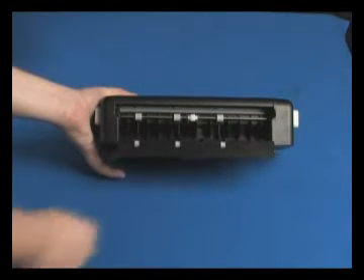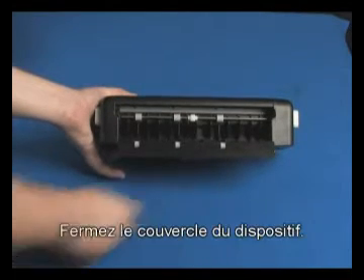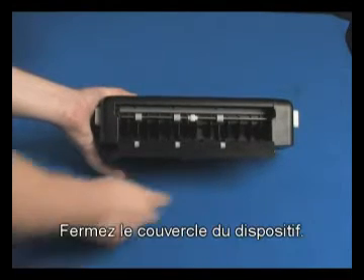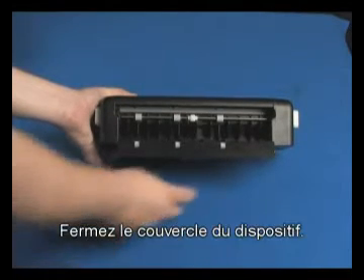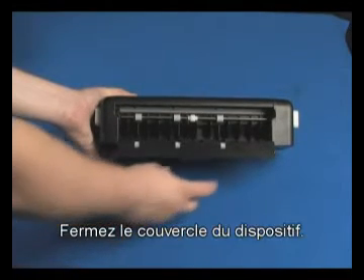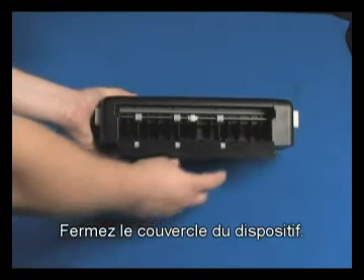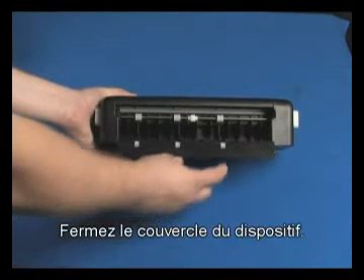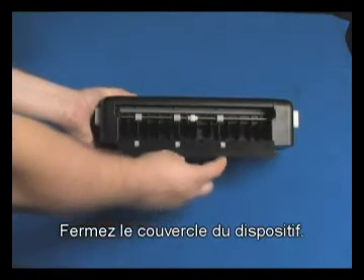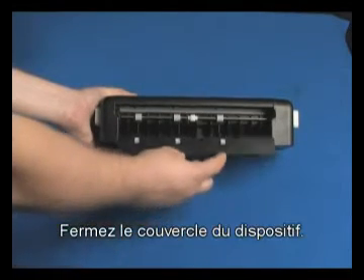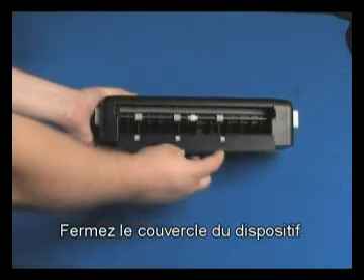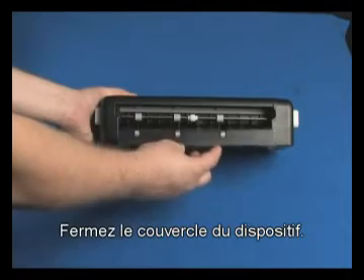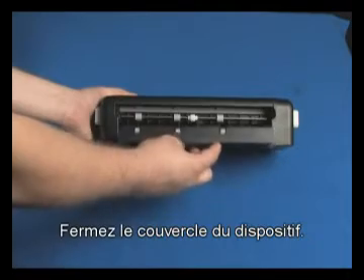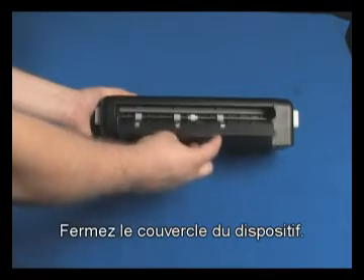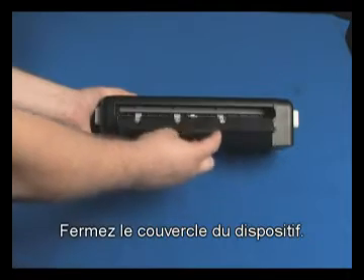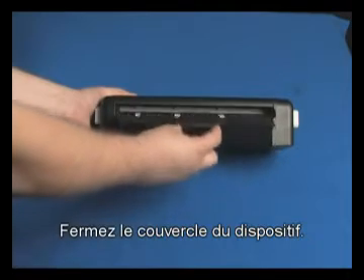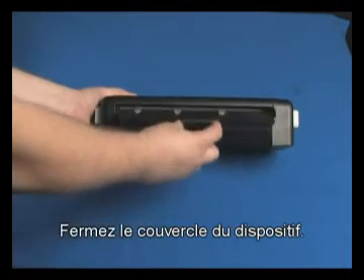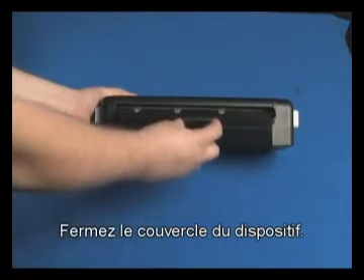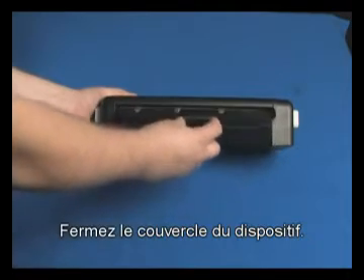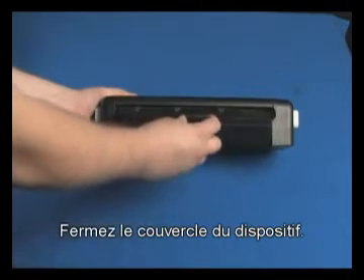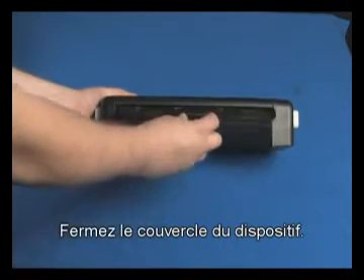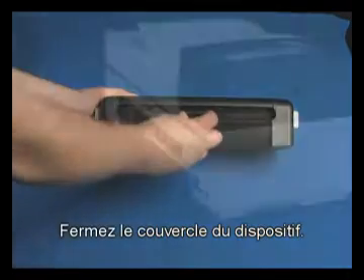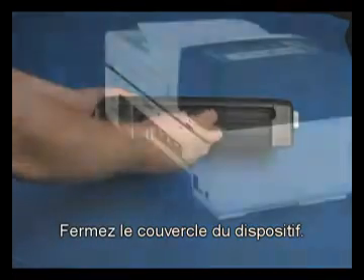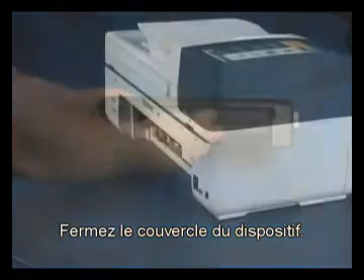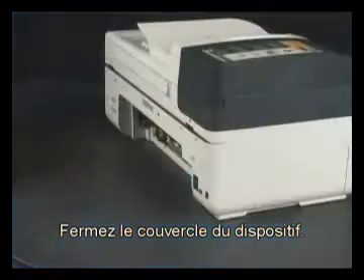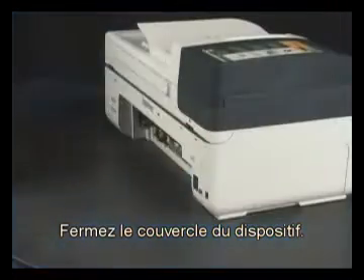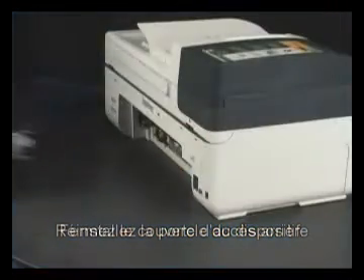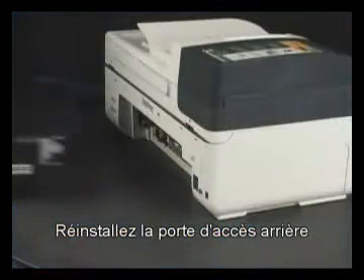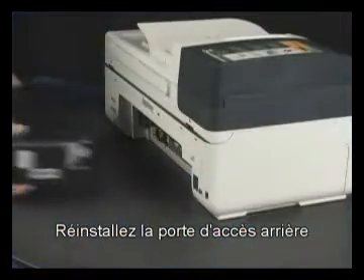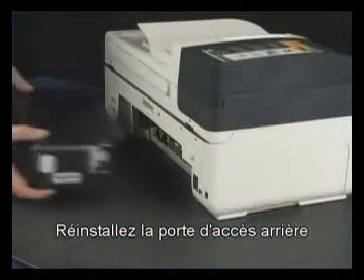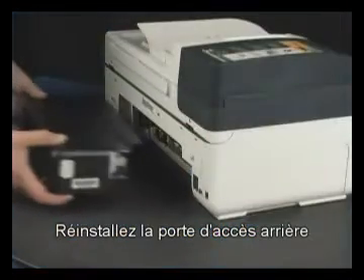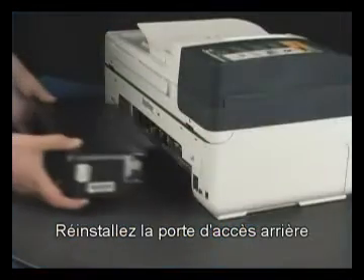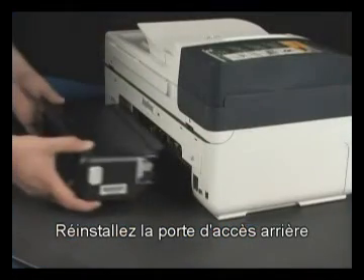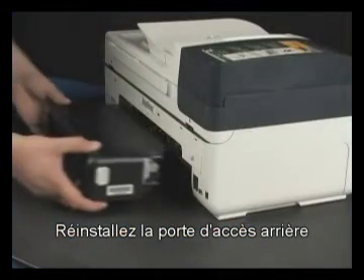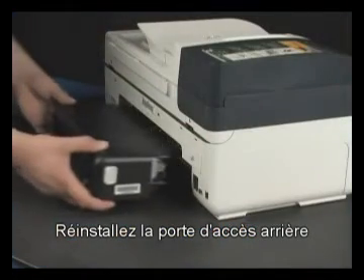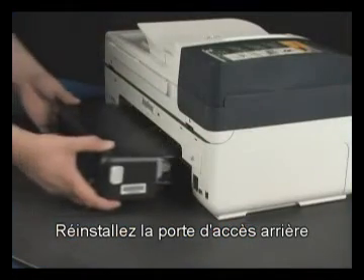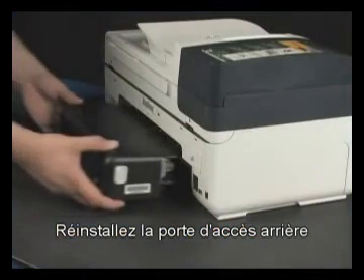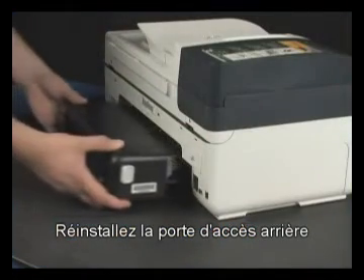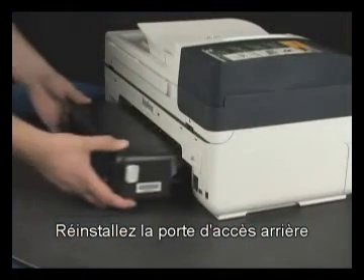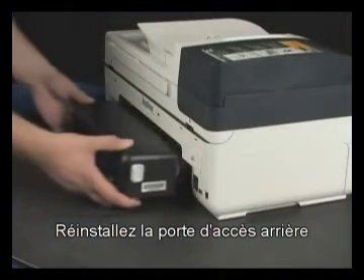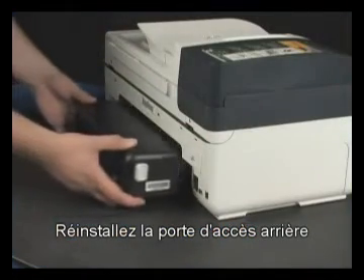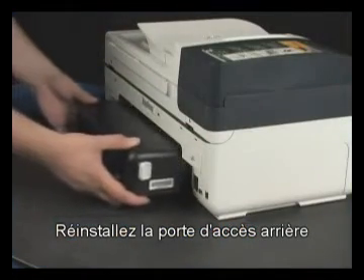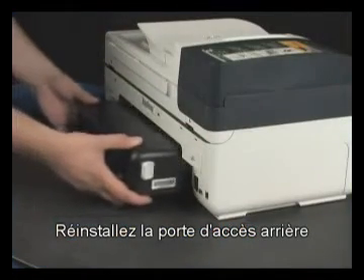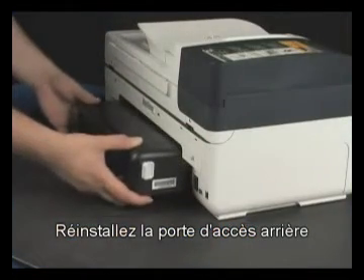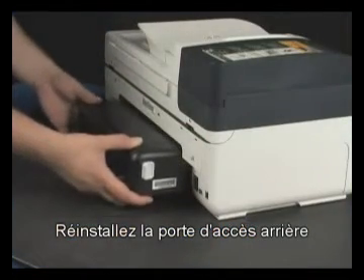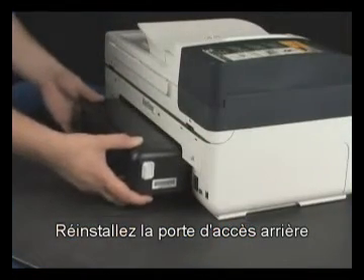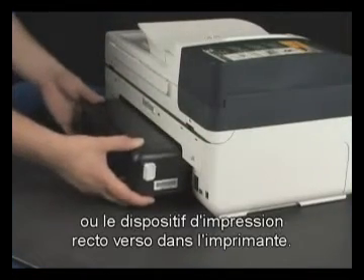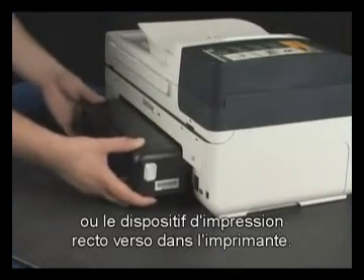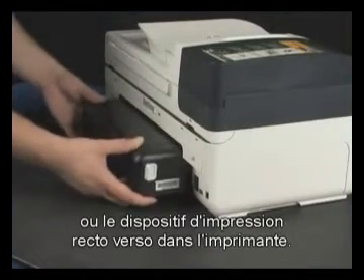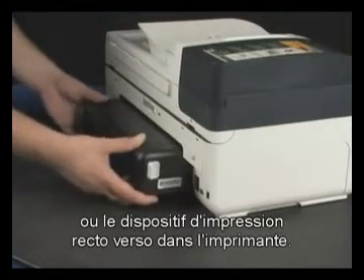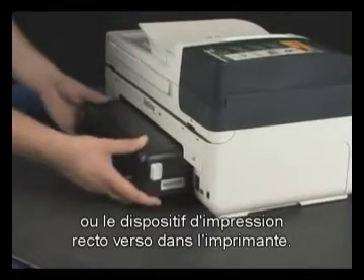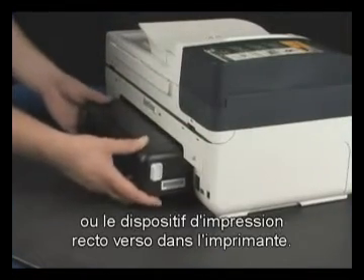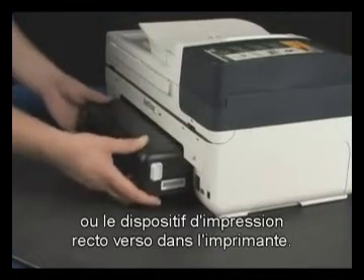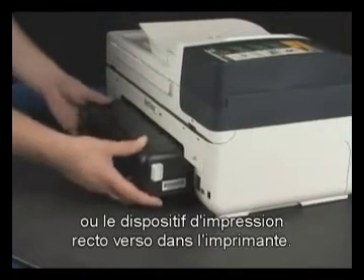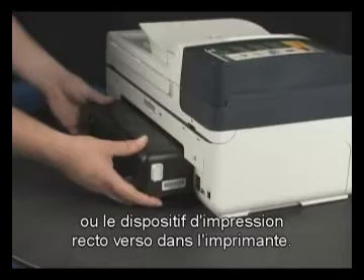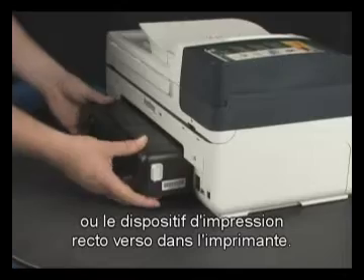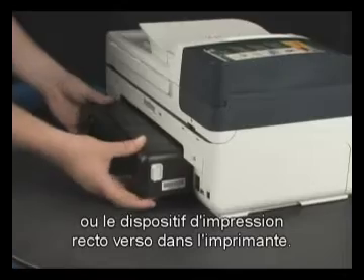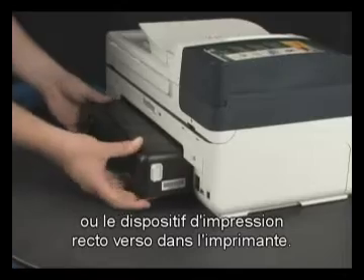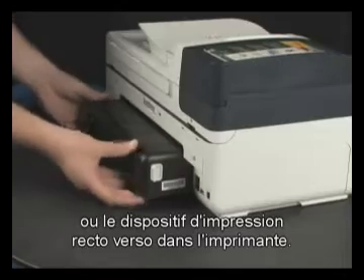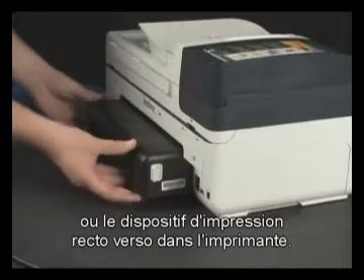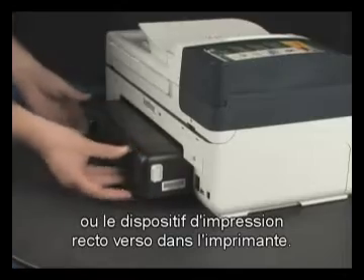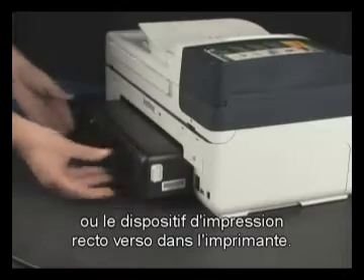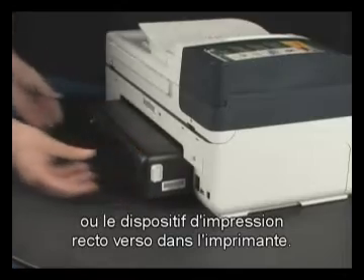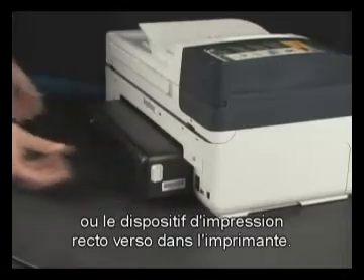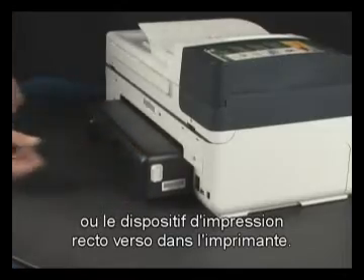Close the duplexer cover. Reinsert the rear access door or the duplexer into the printer.